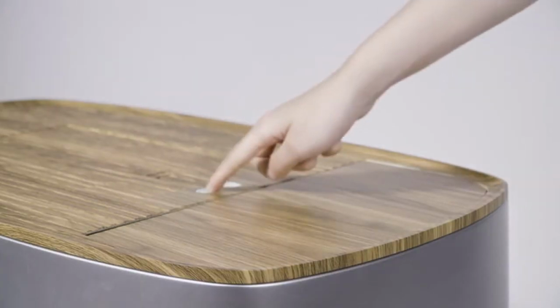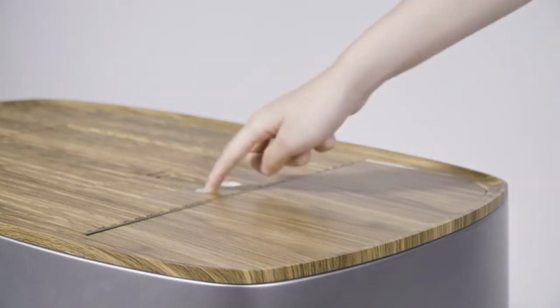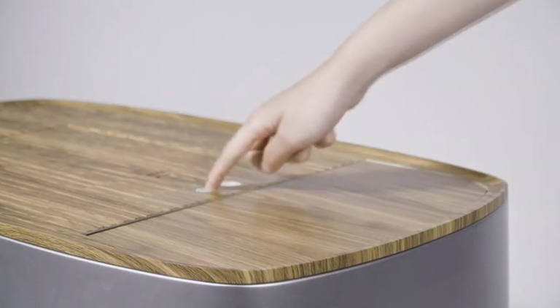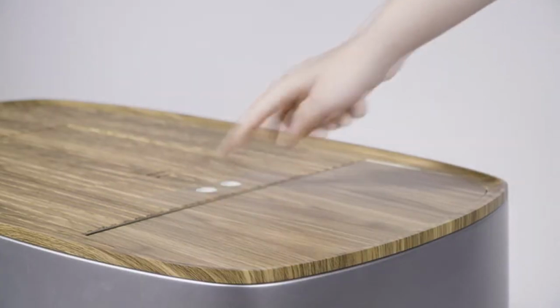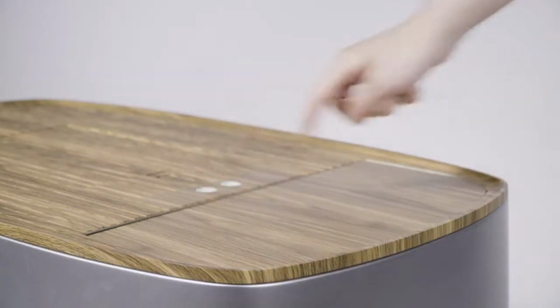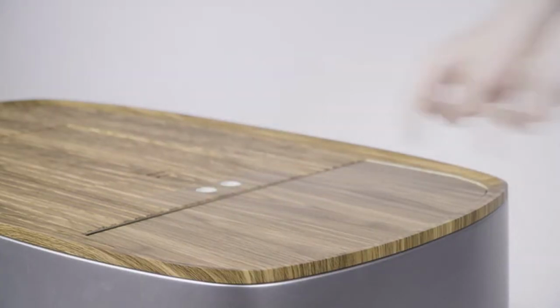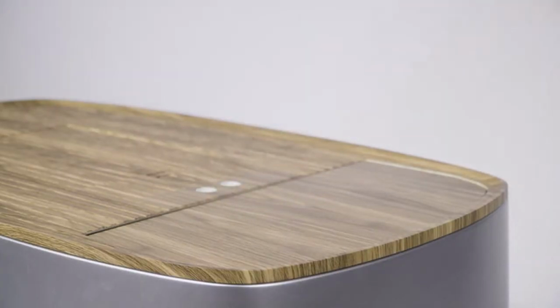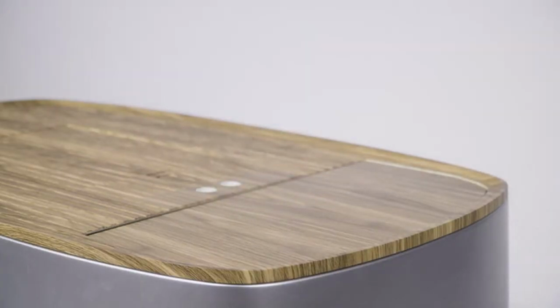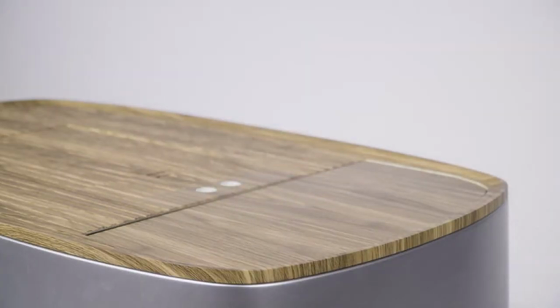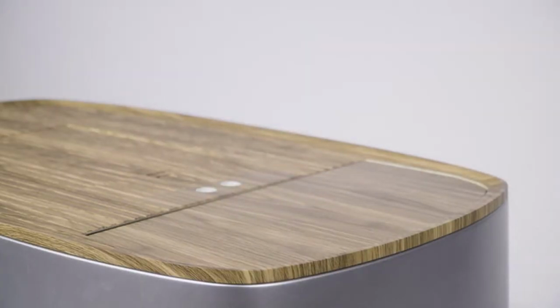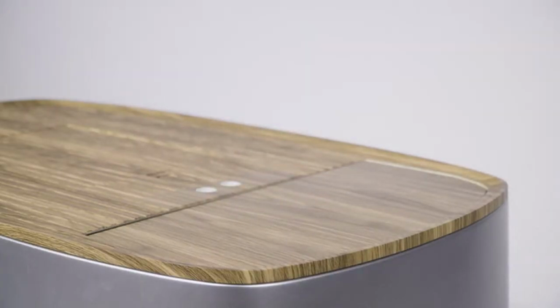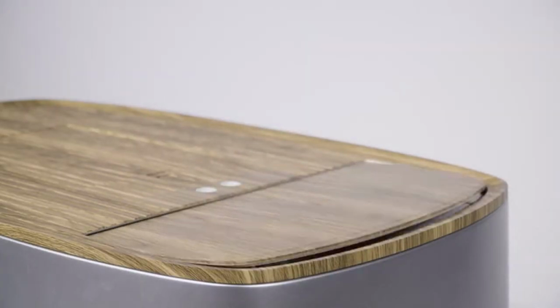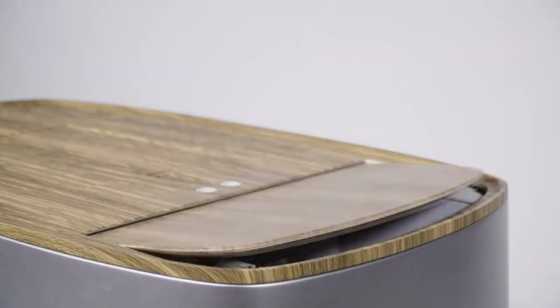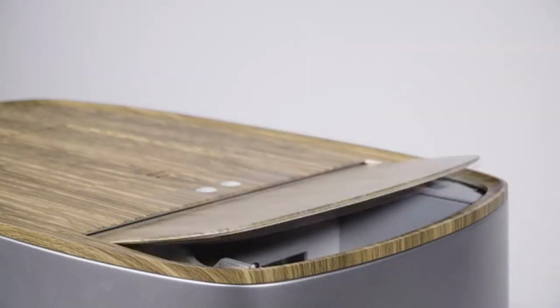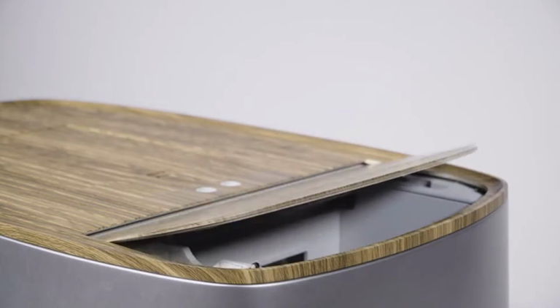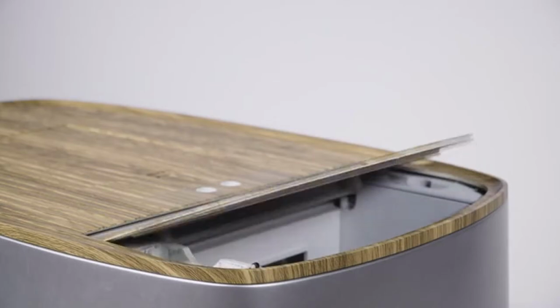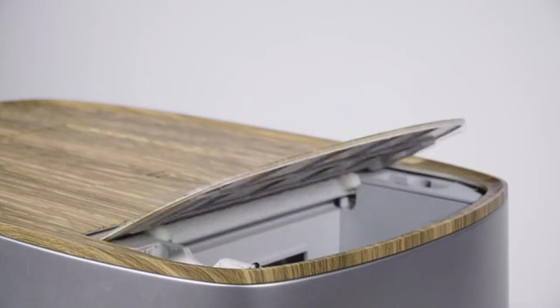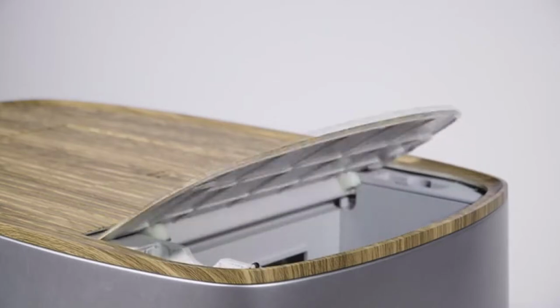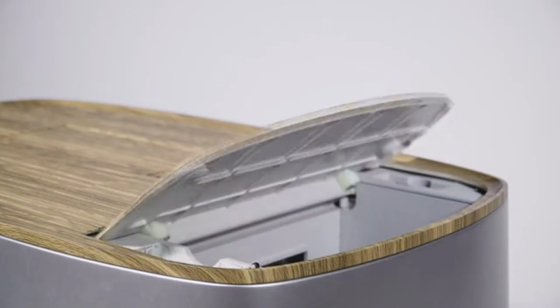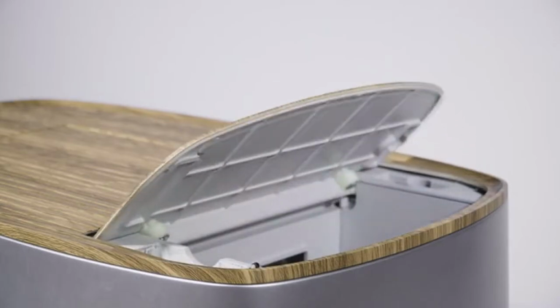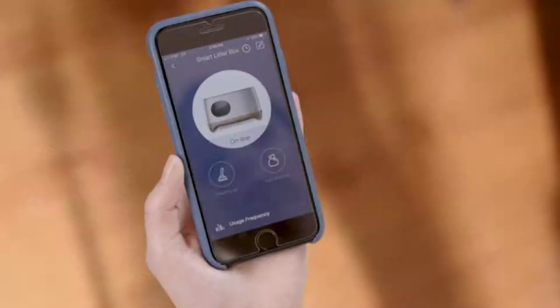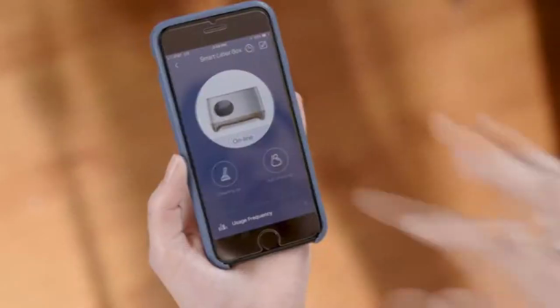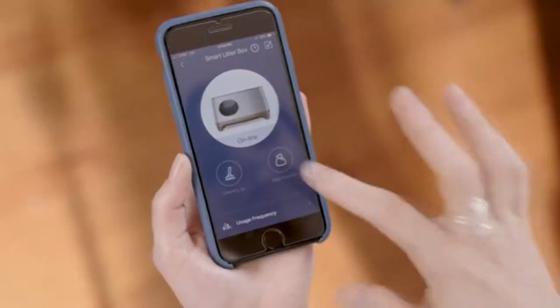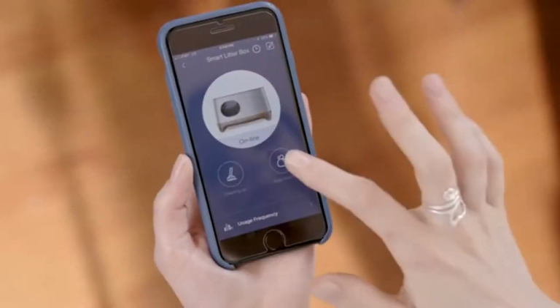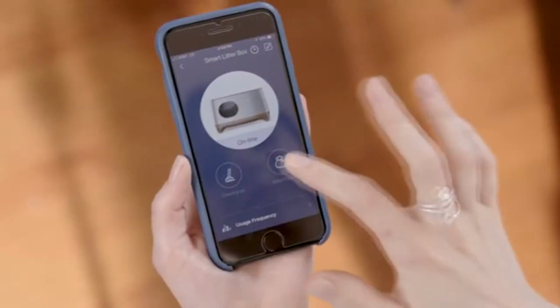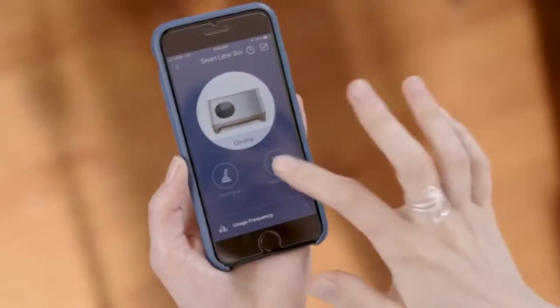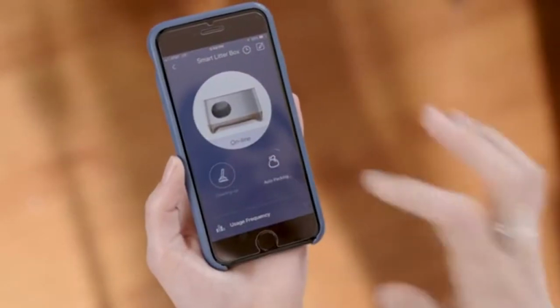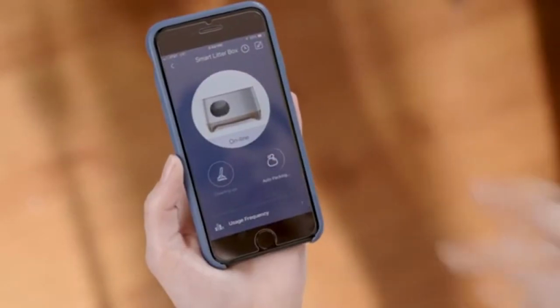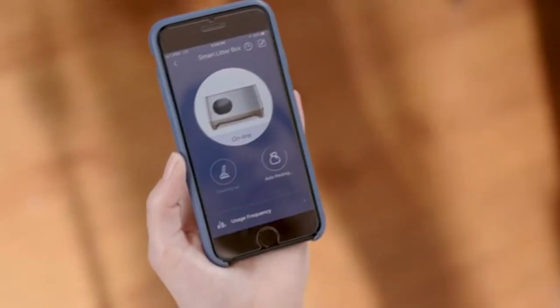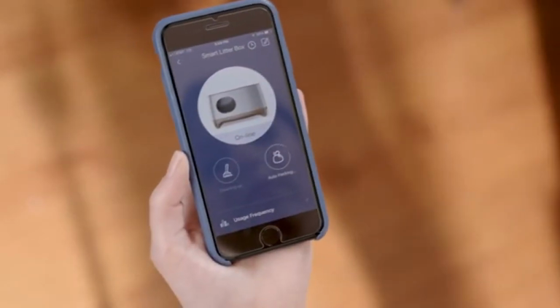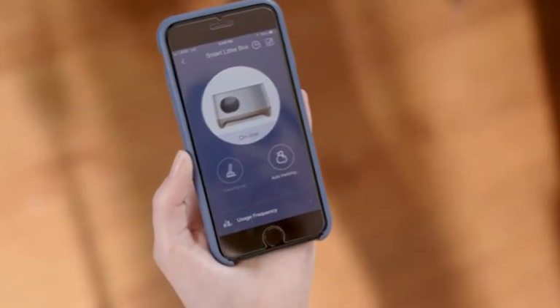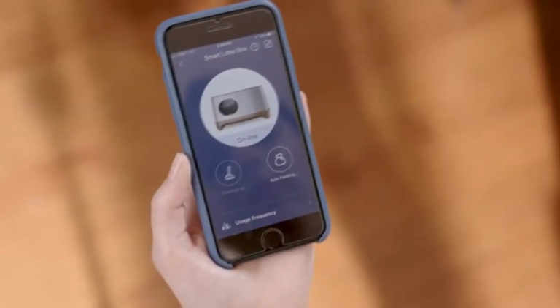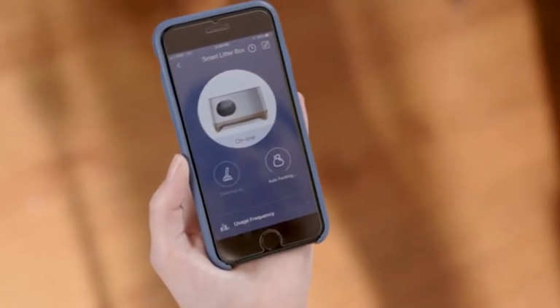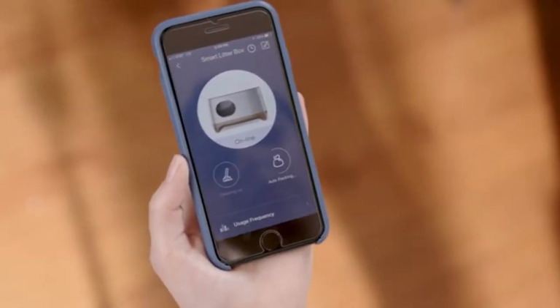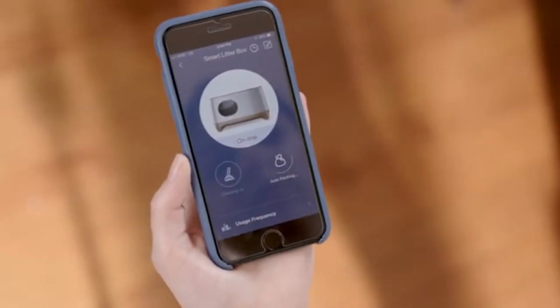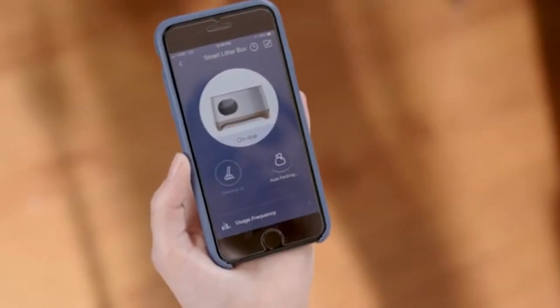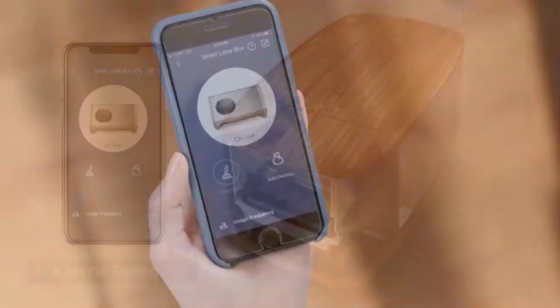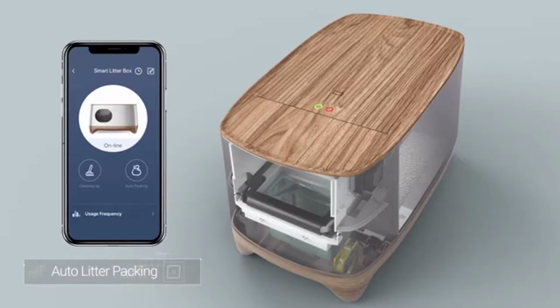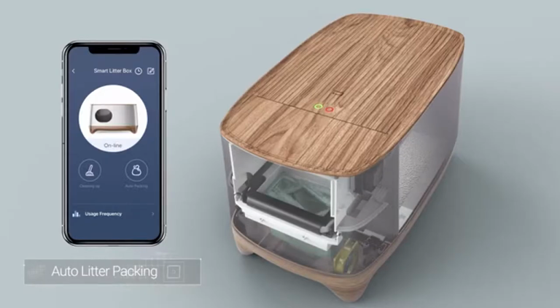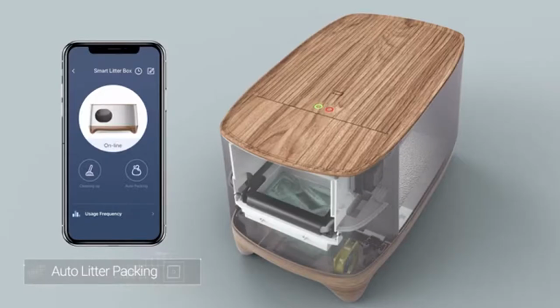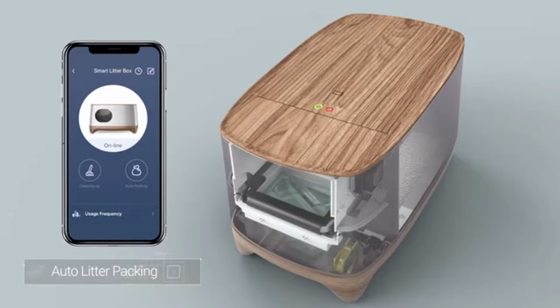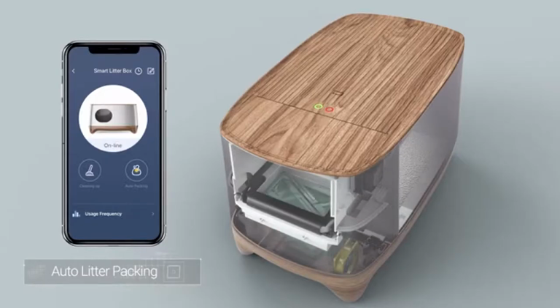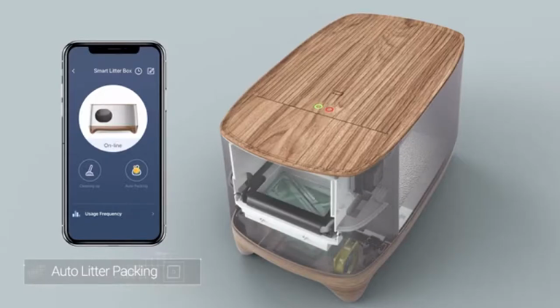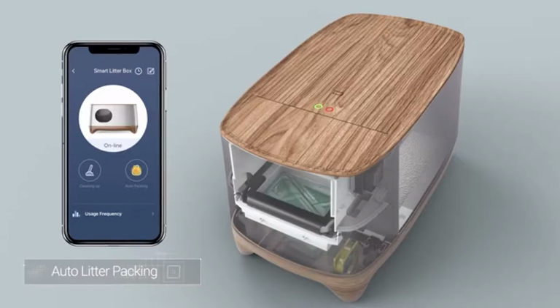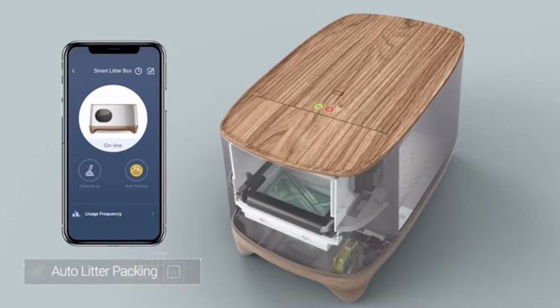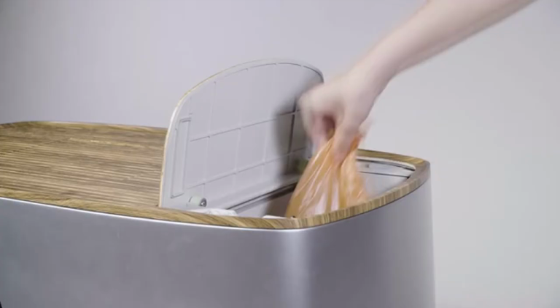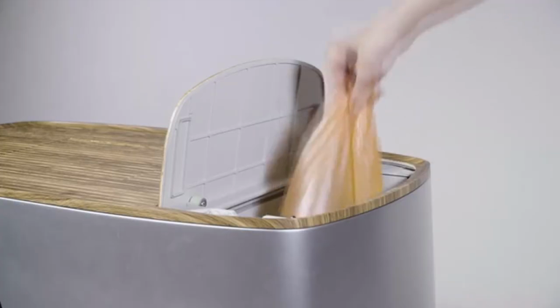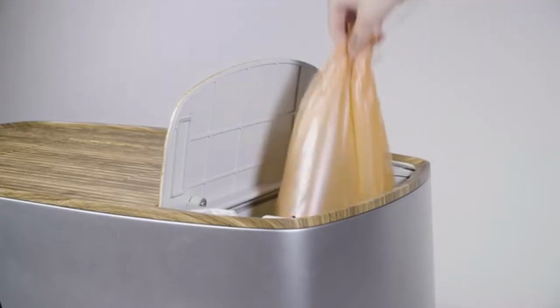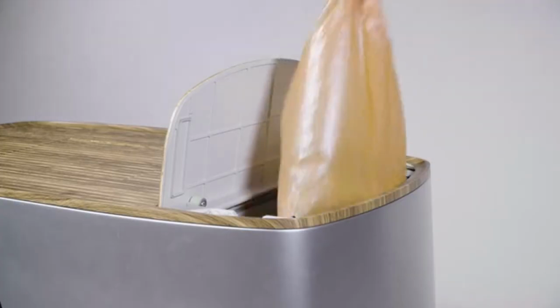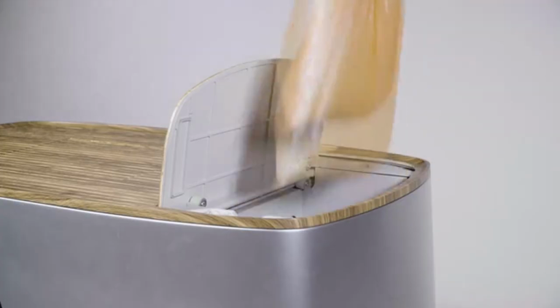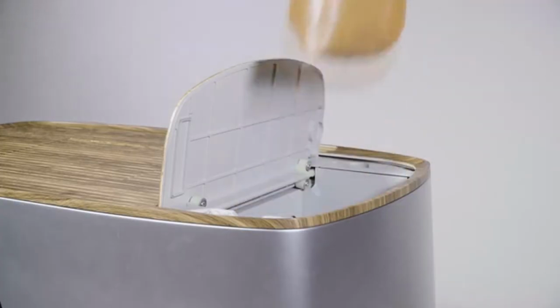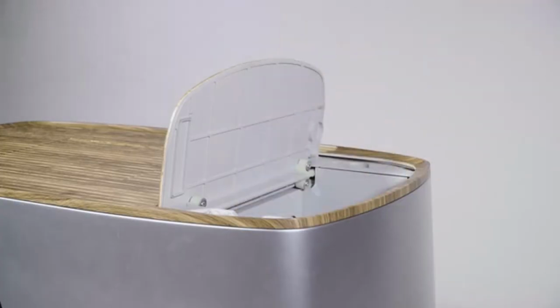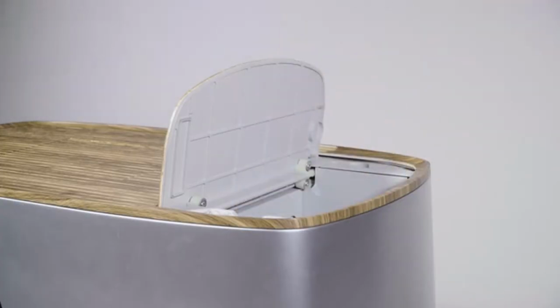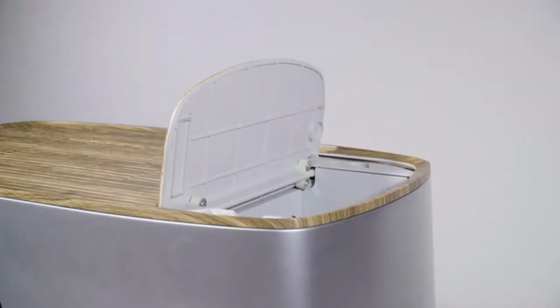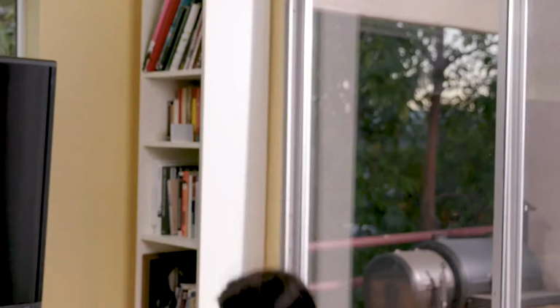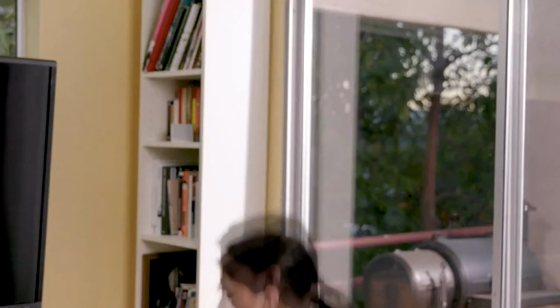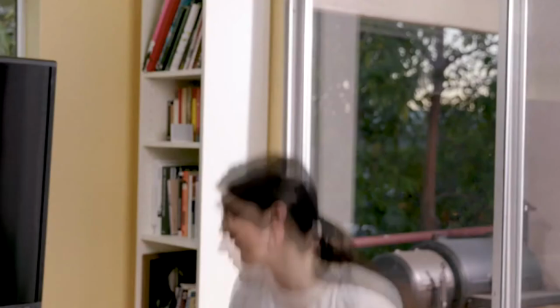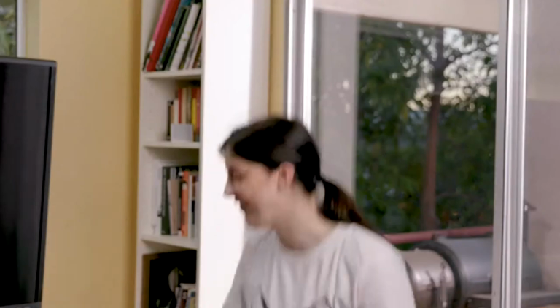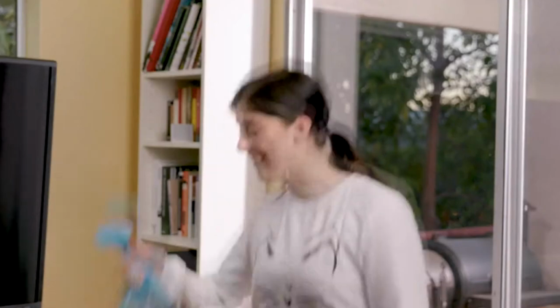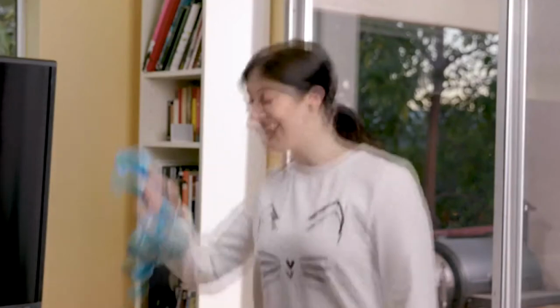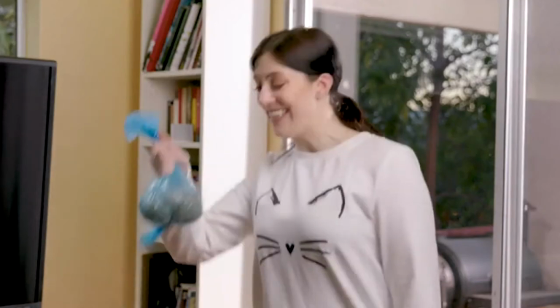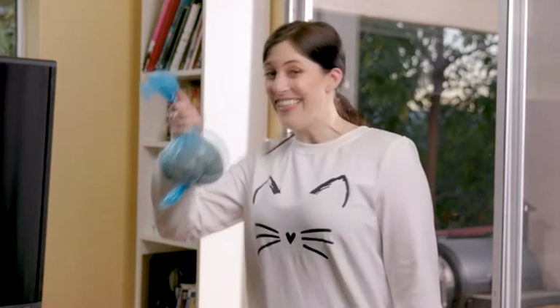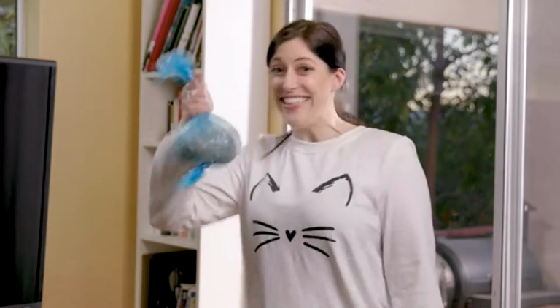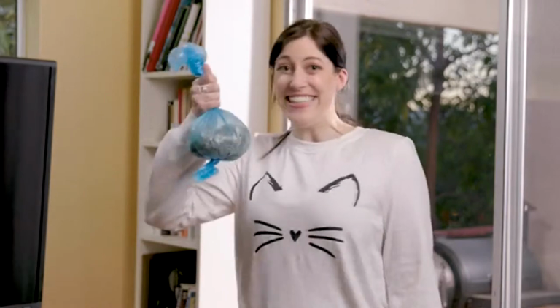When ready, simply press the auto-packing button on the litter box or the convenient iCuddle app, which notifies you when the bag is full.